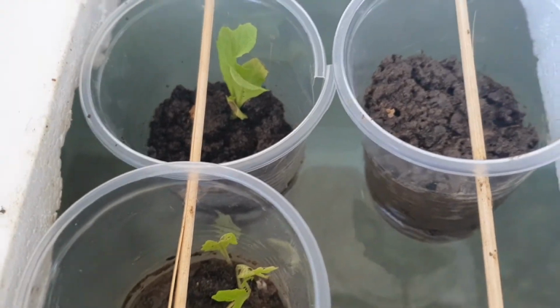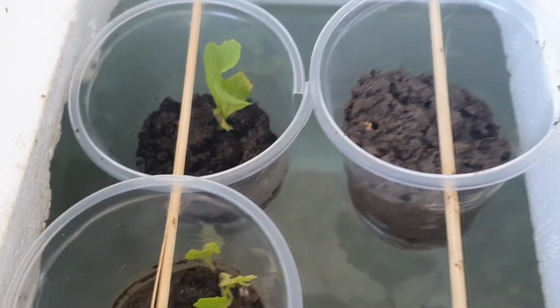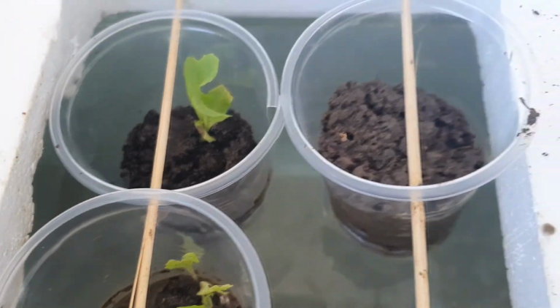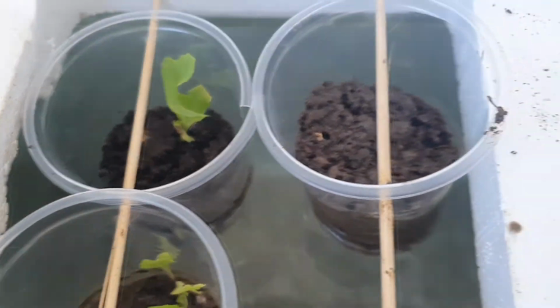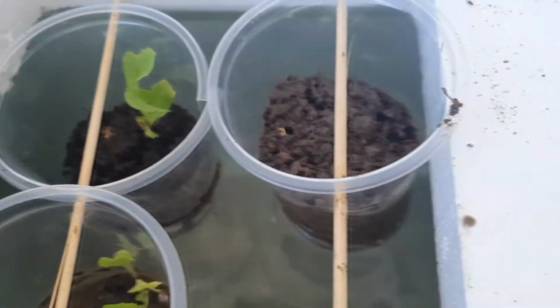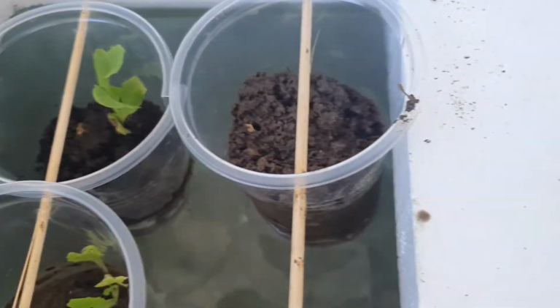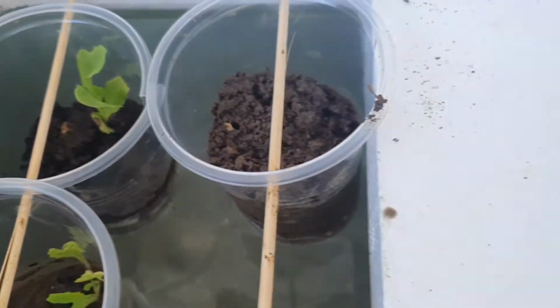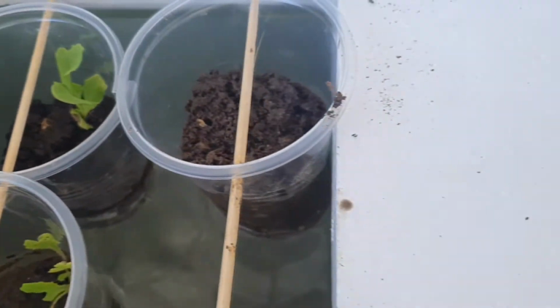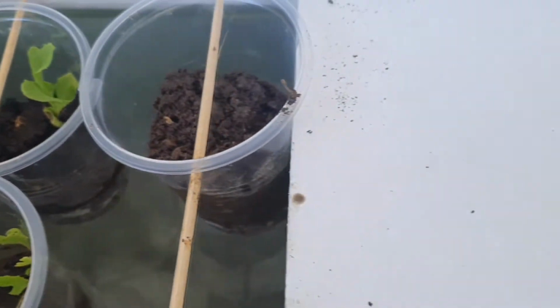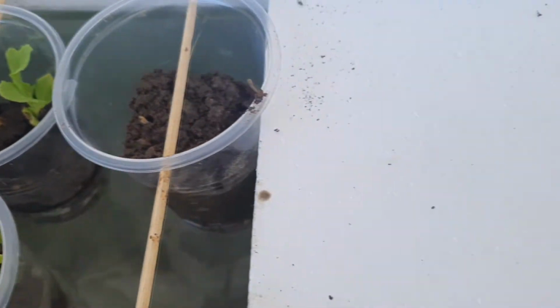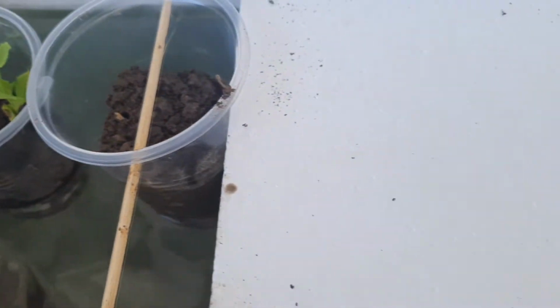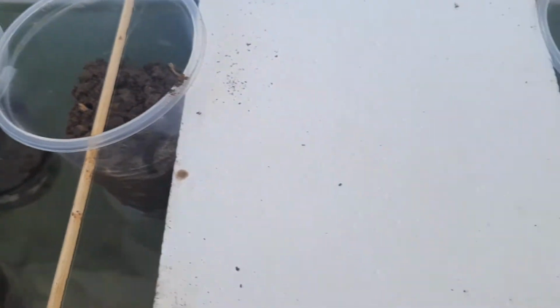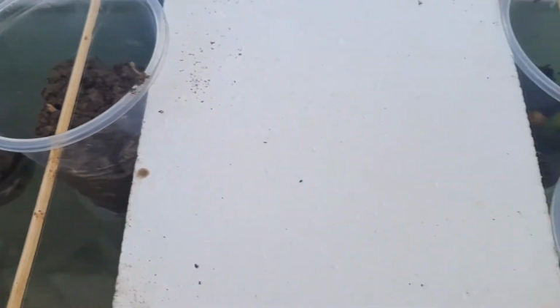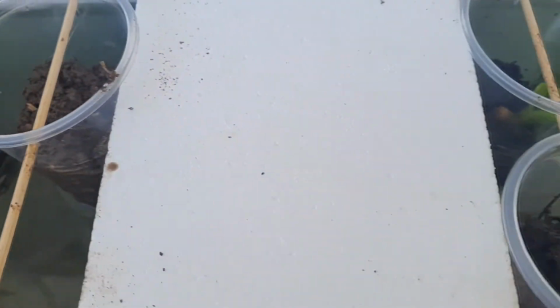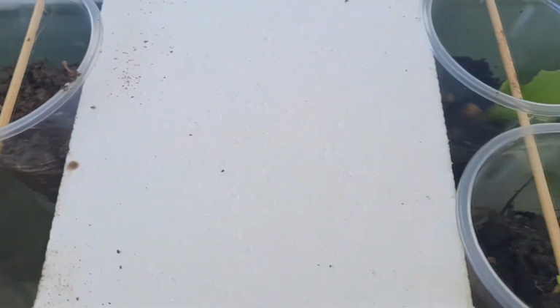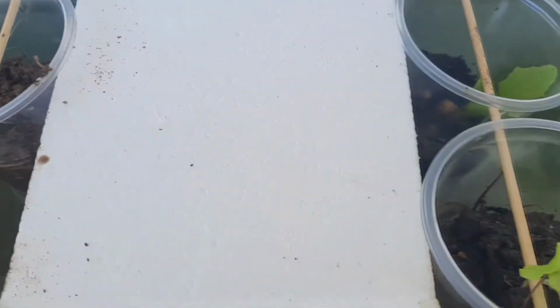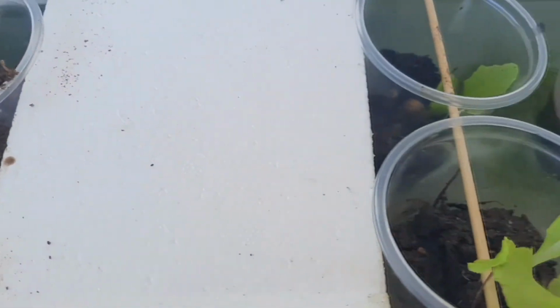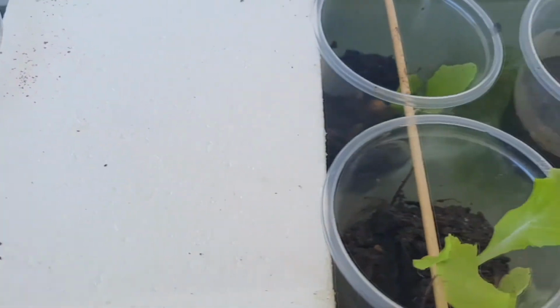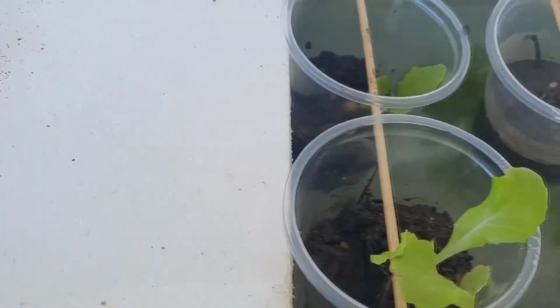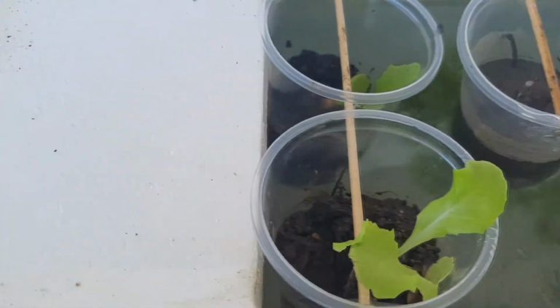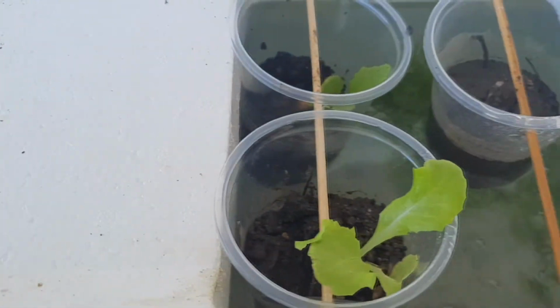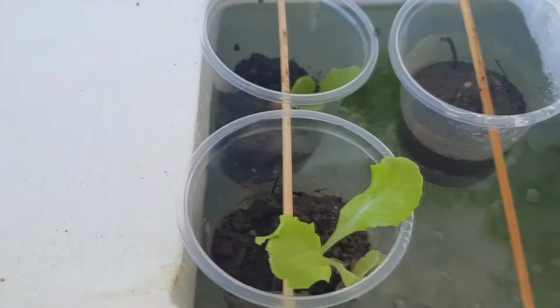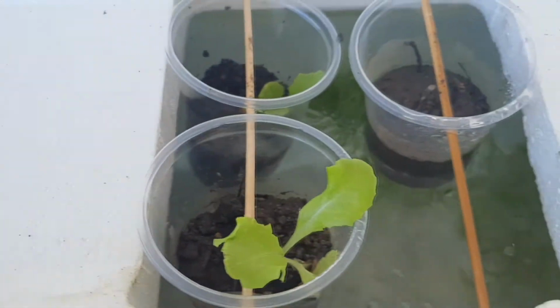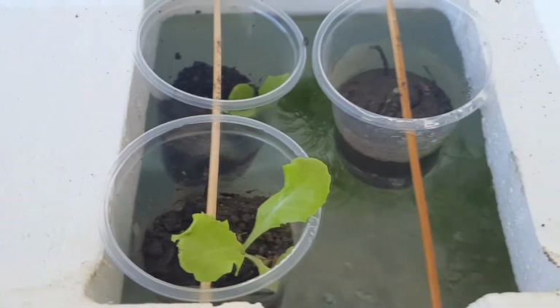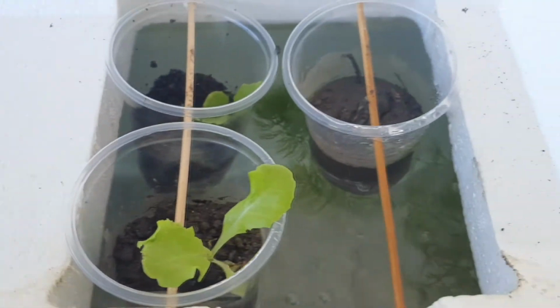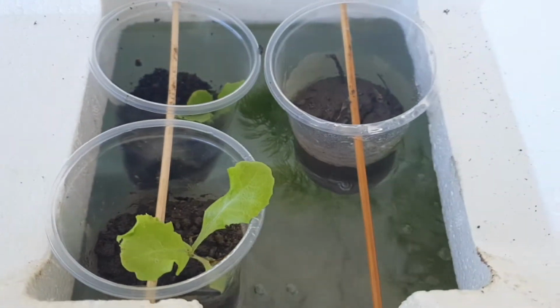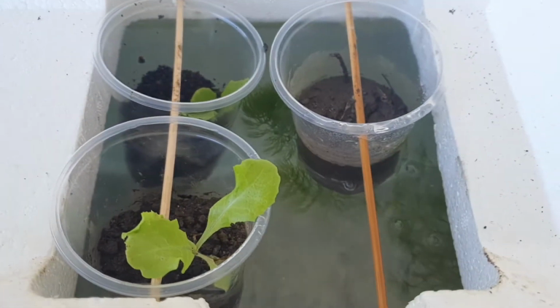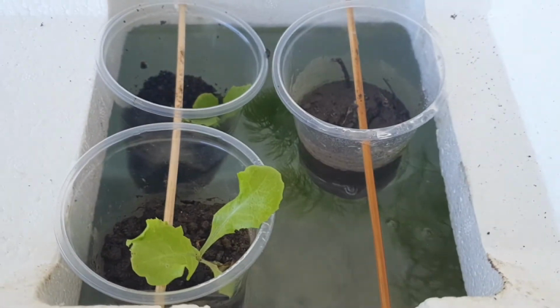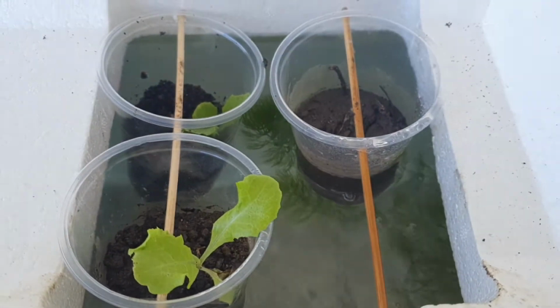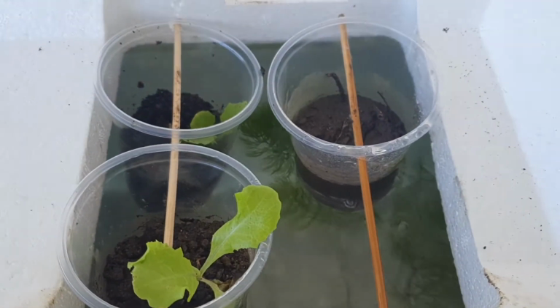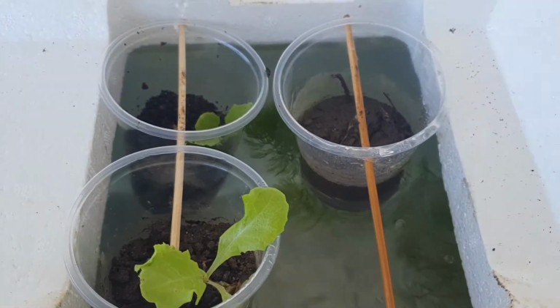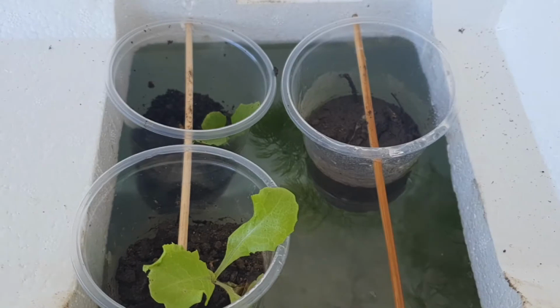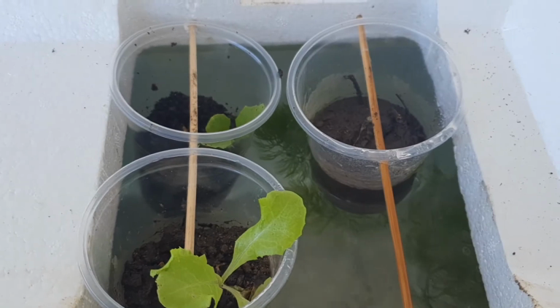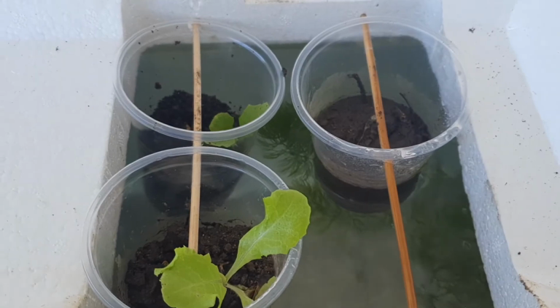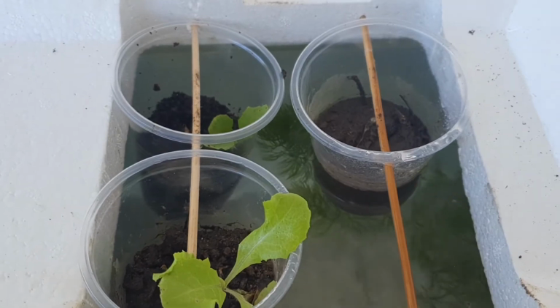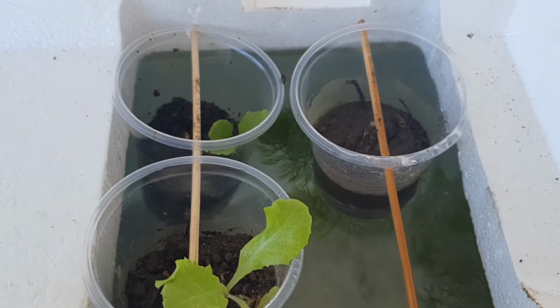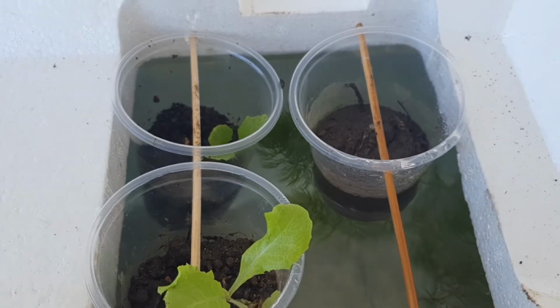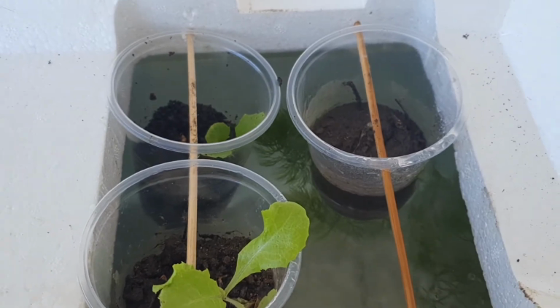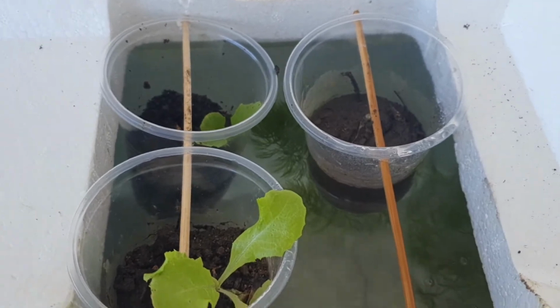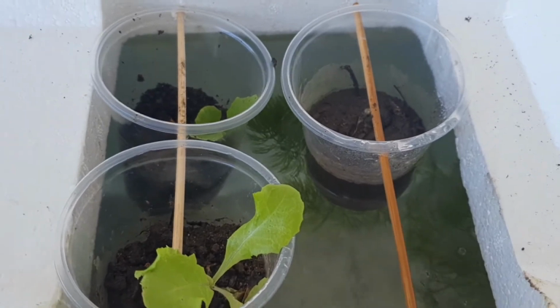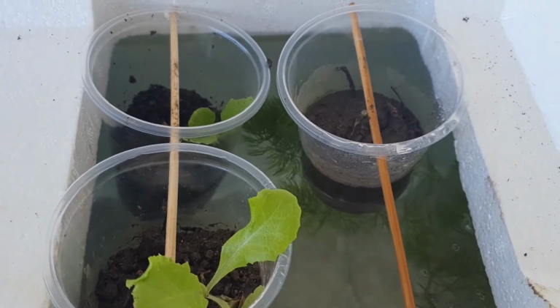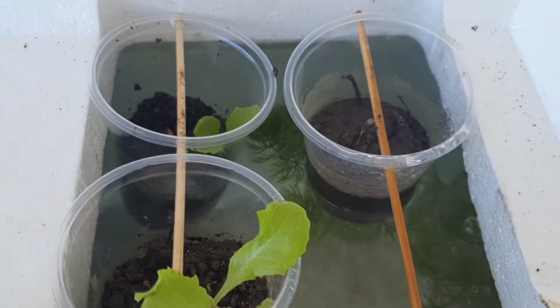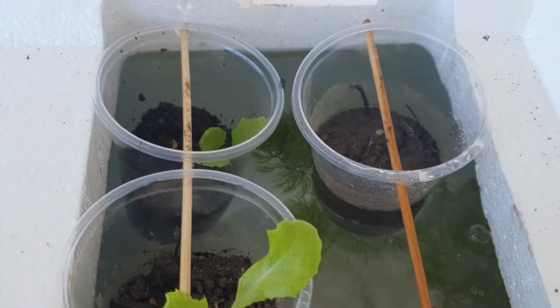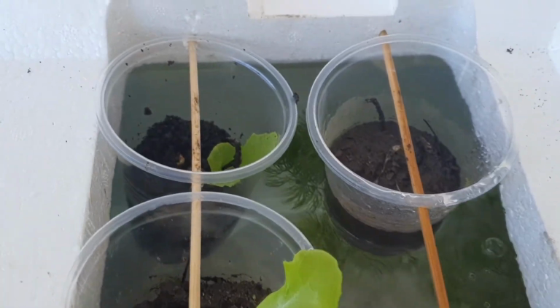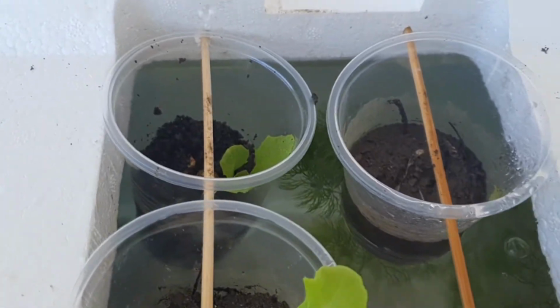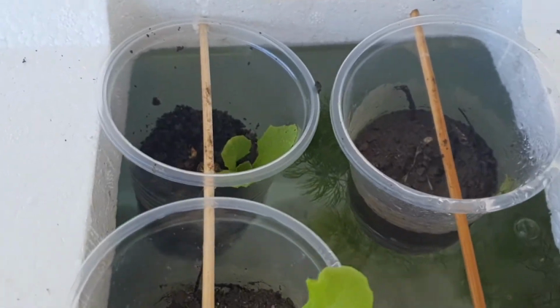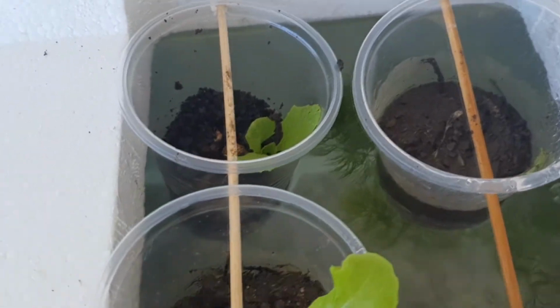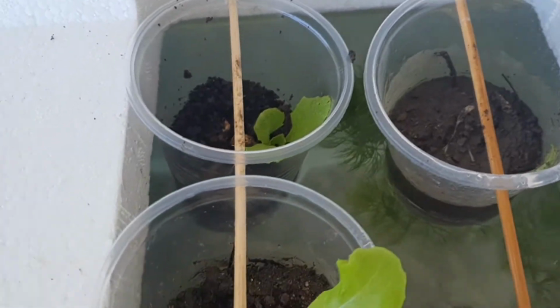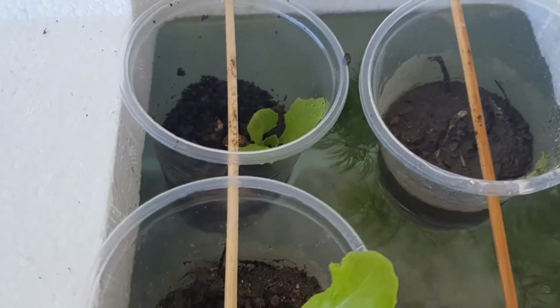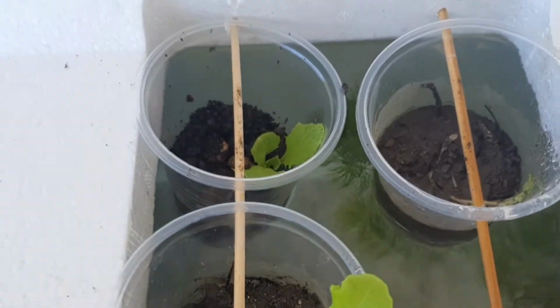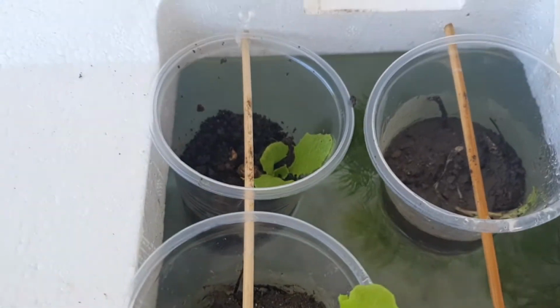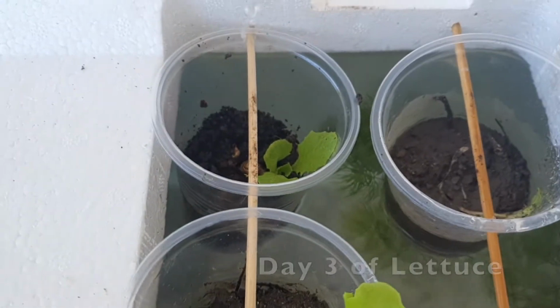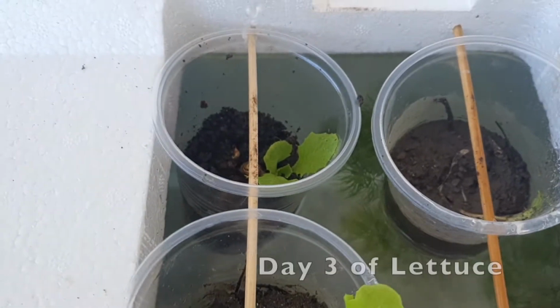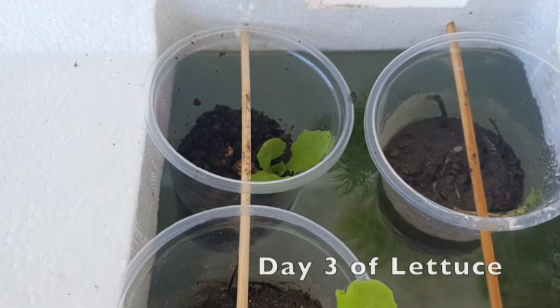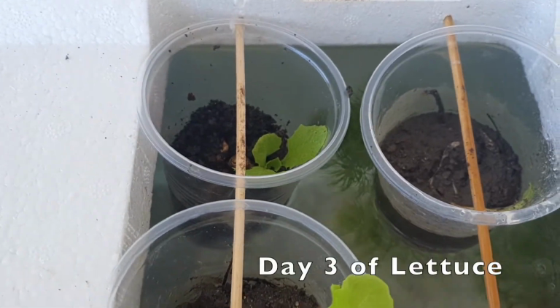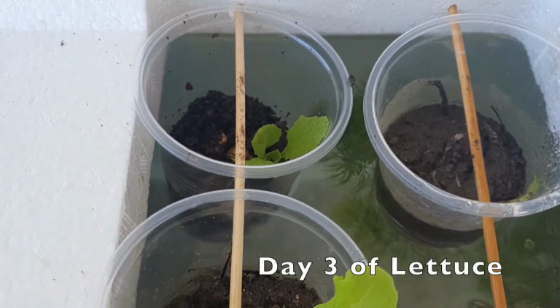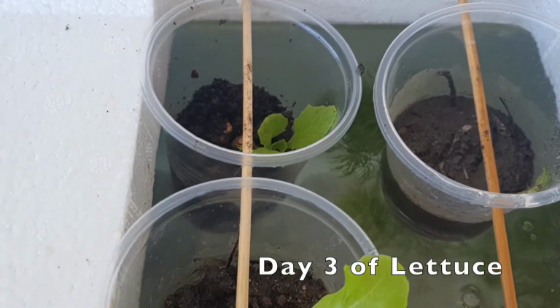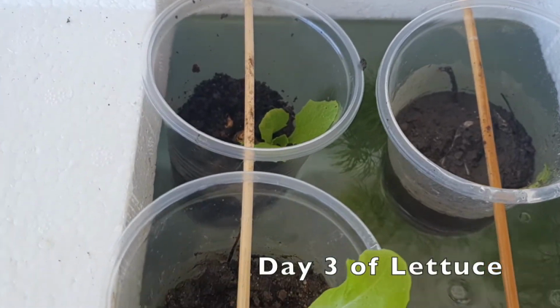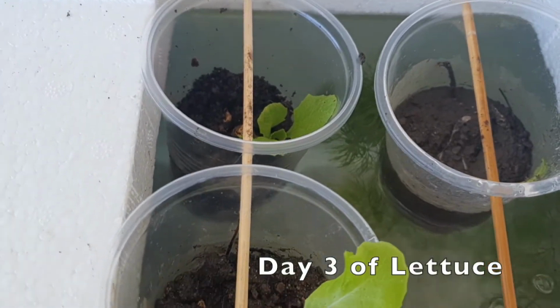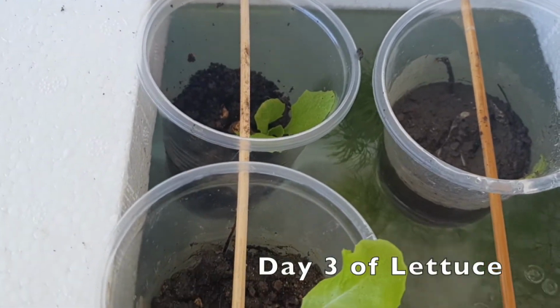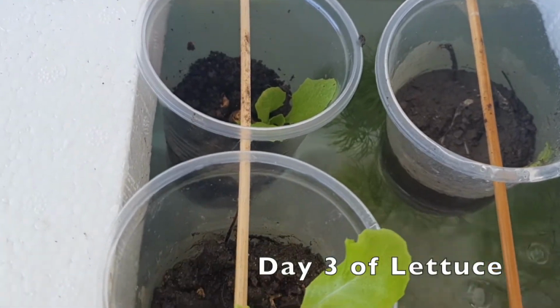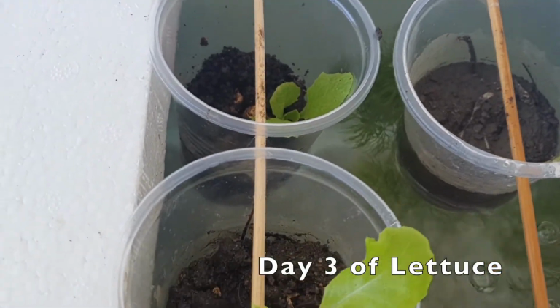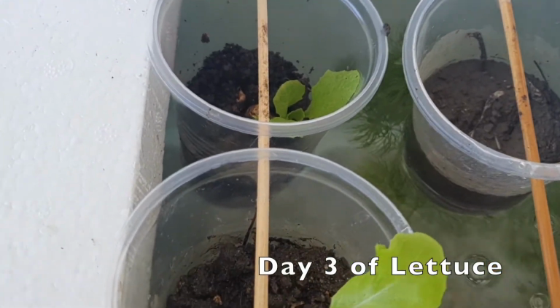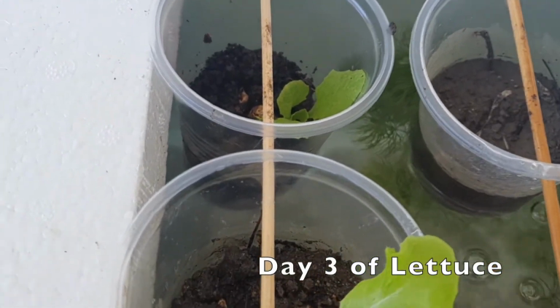What do we do first? We set up the aquarium. Put water, filter tank, and the fishes.